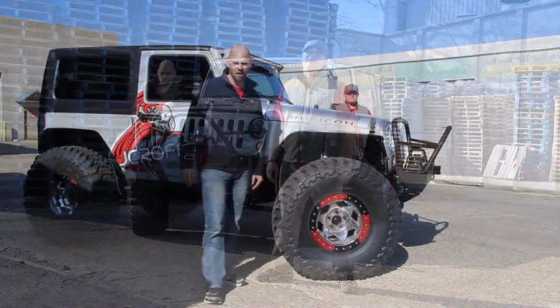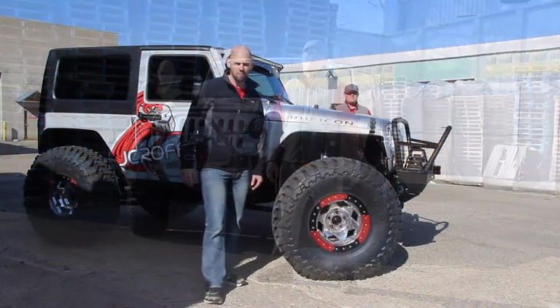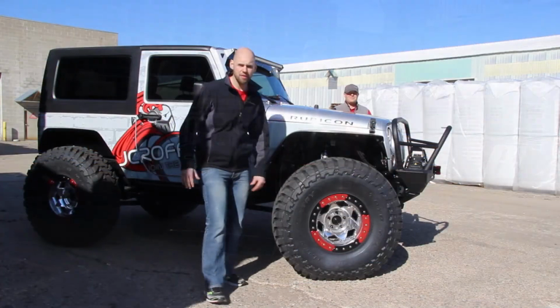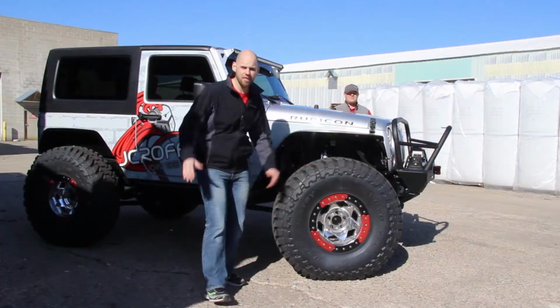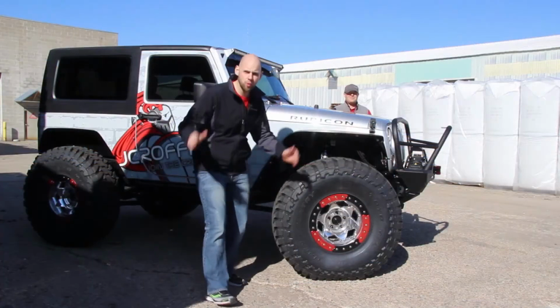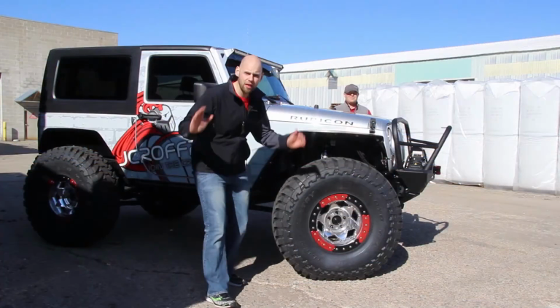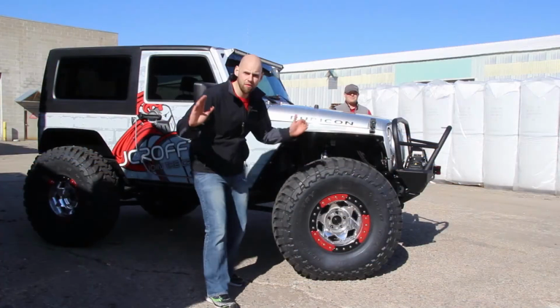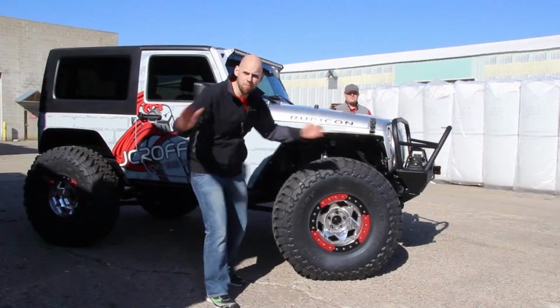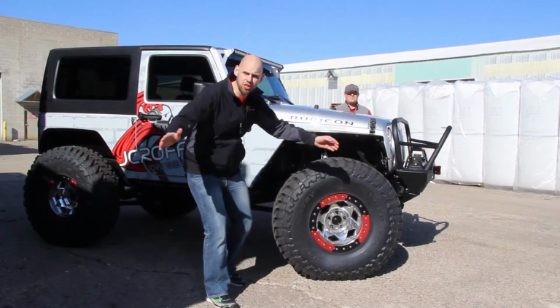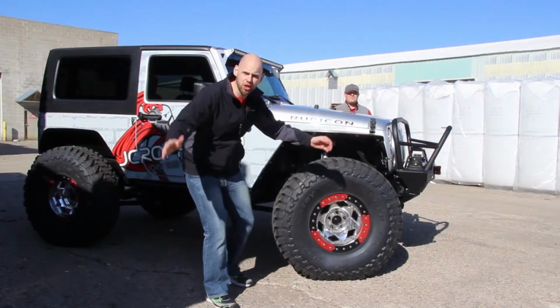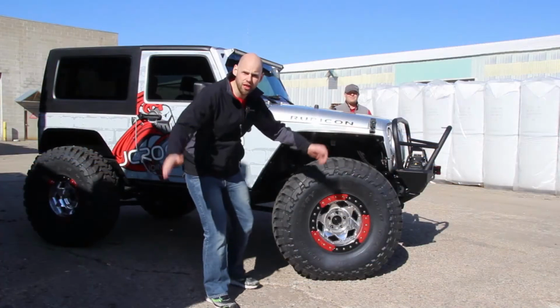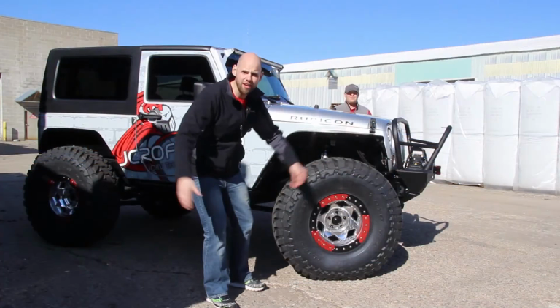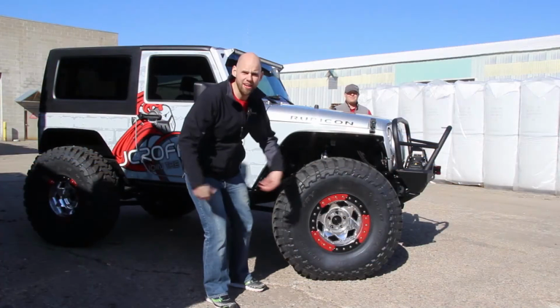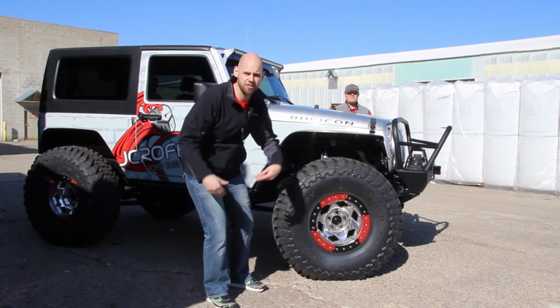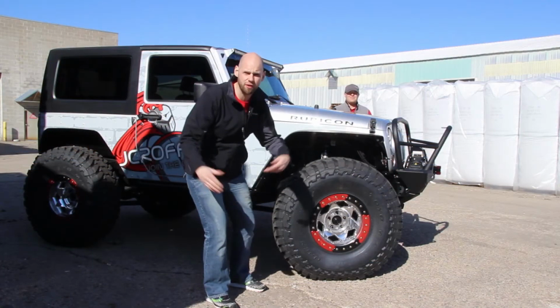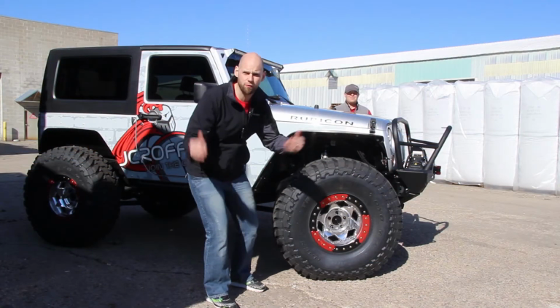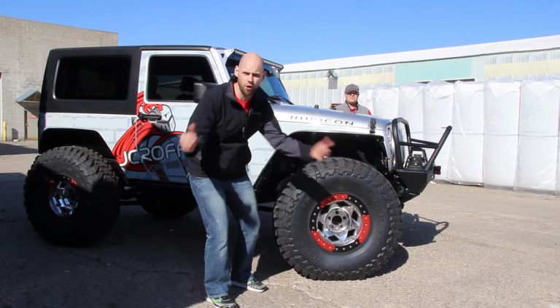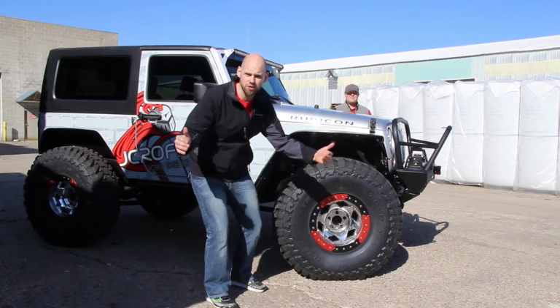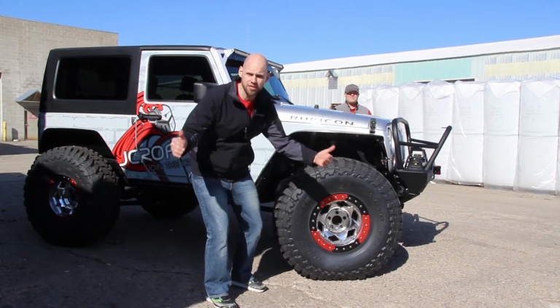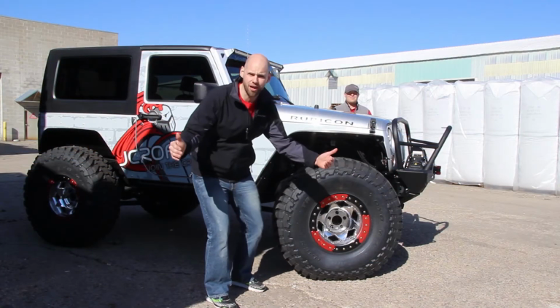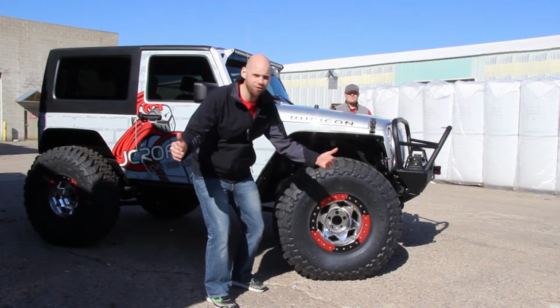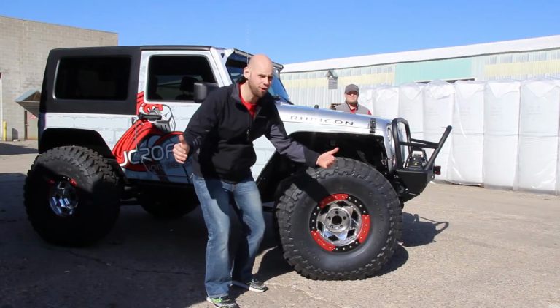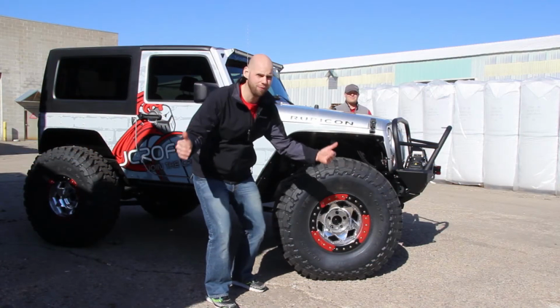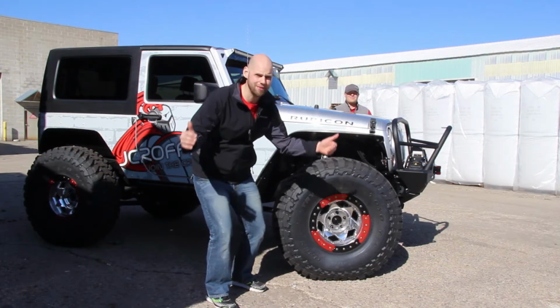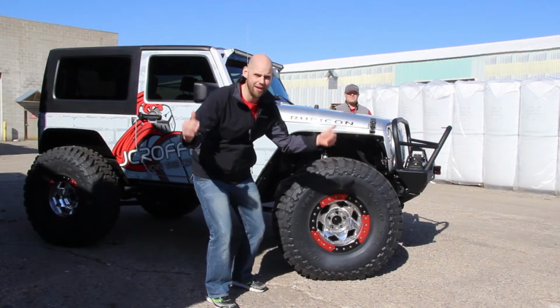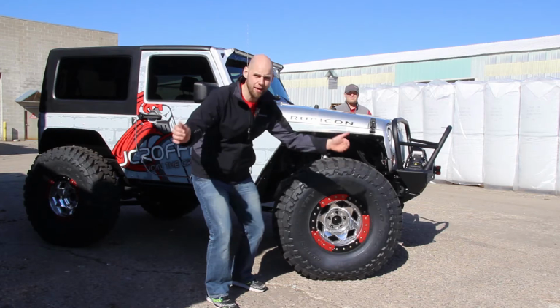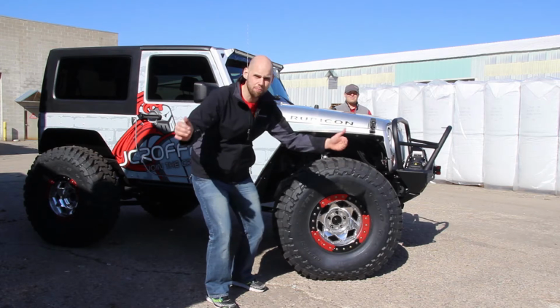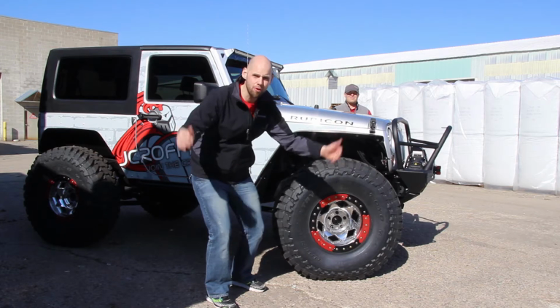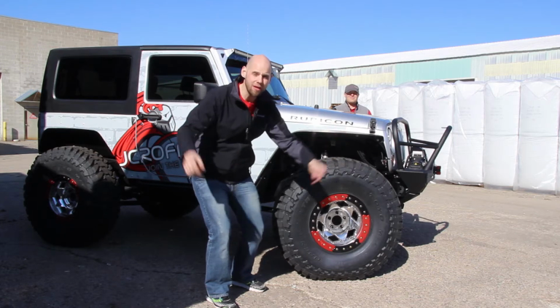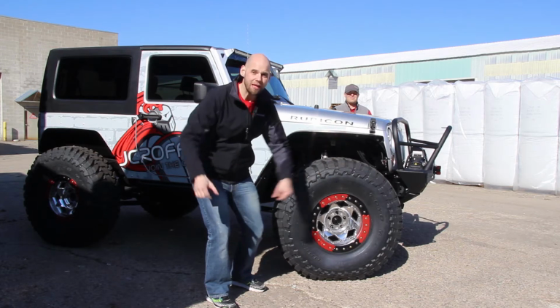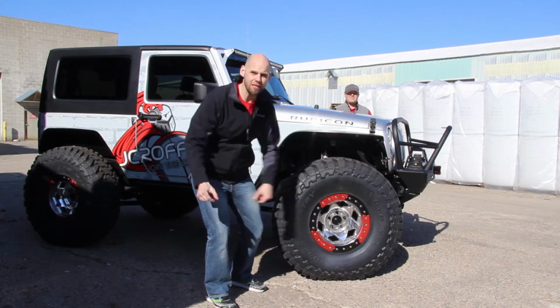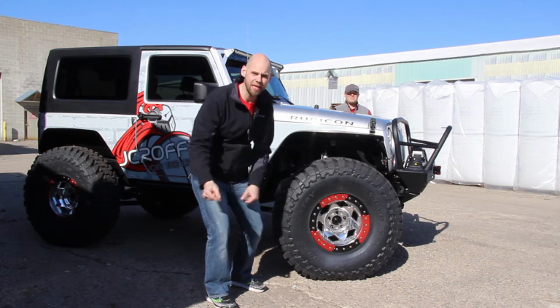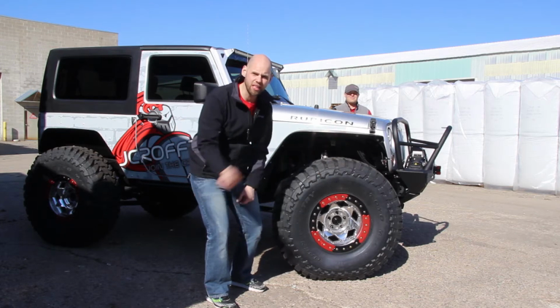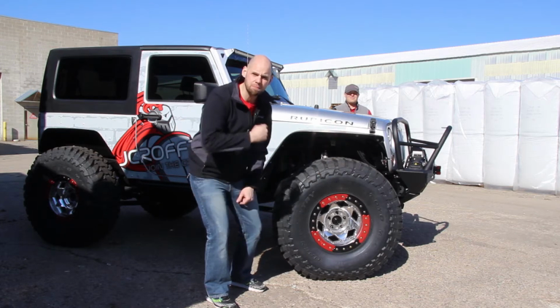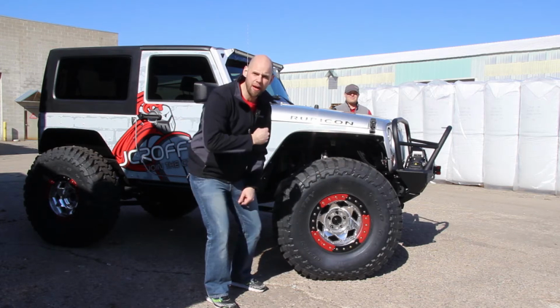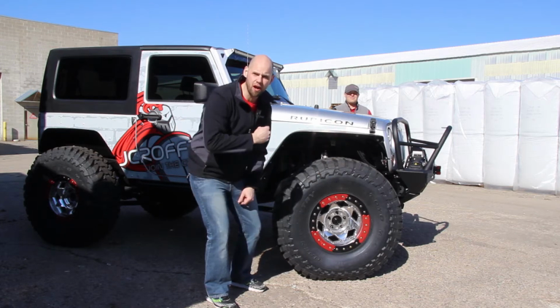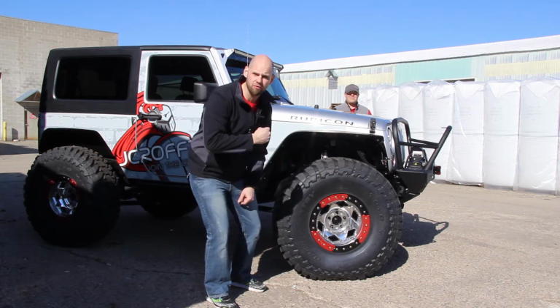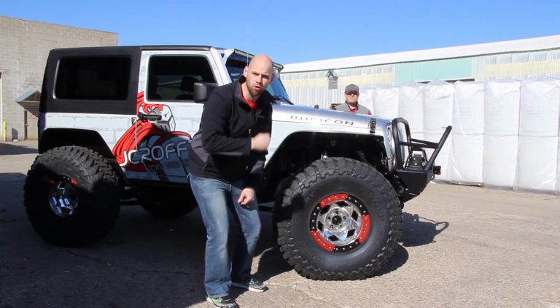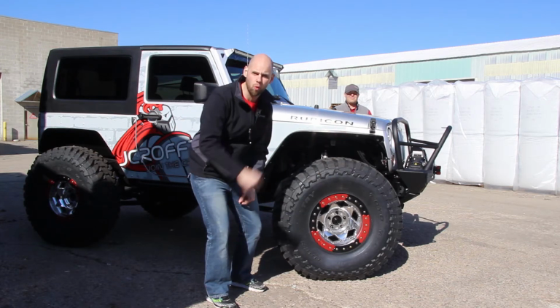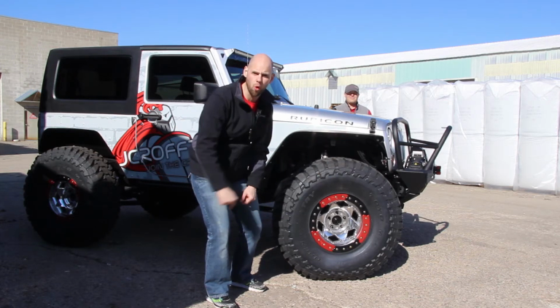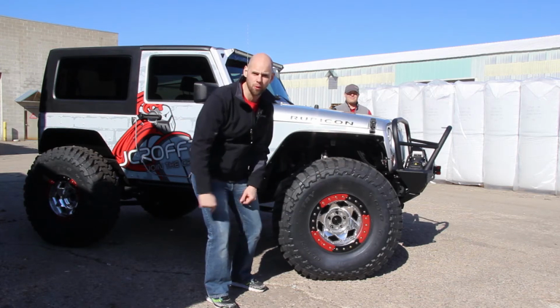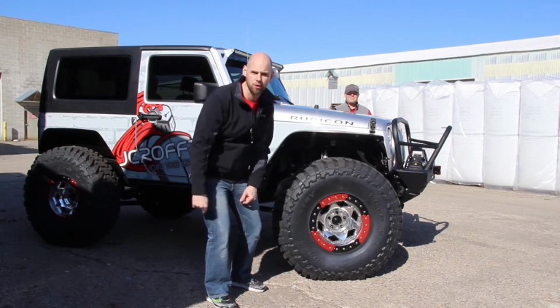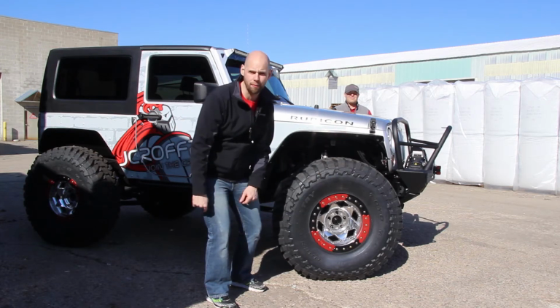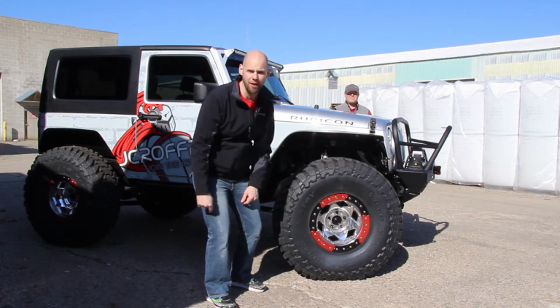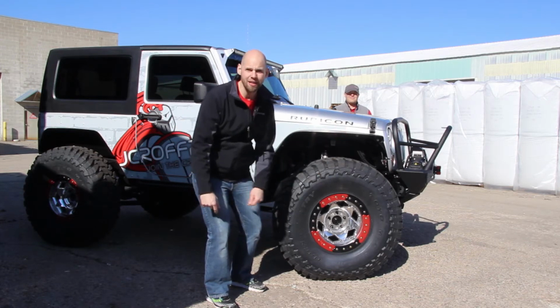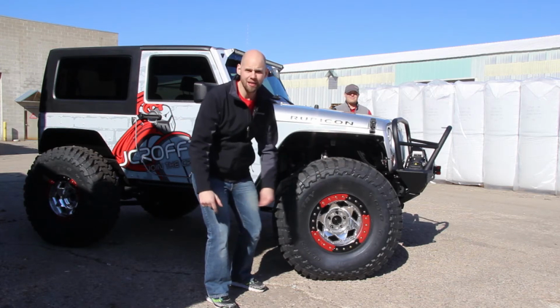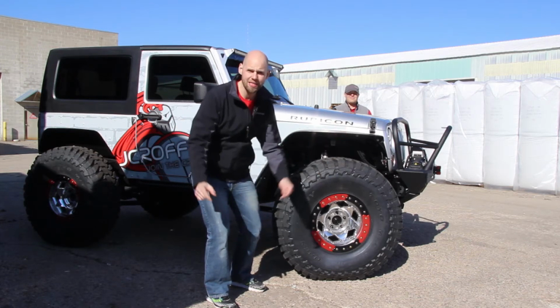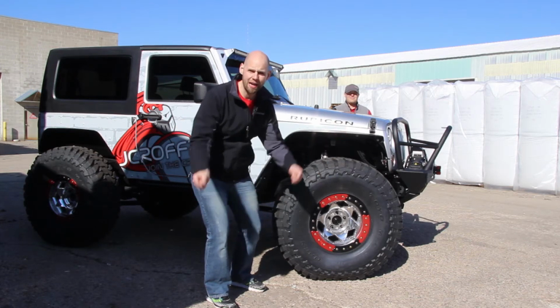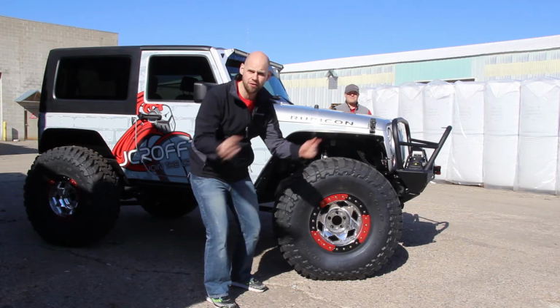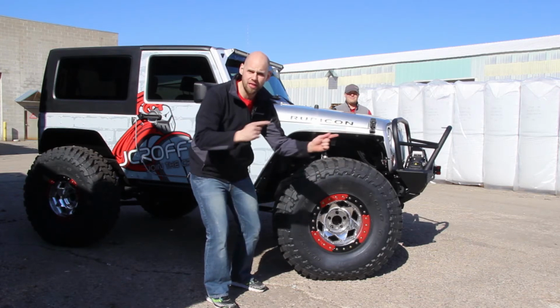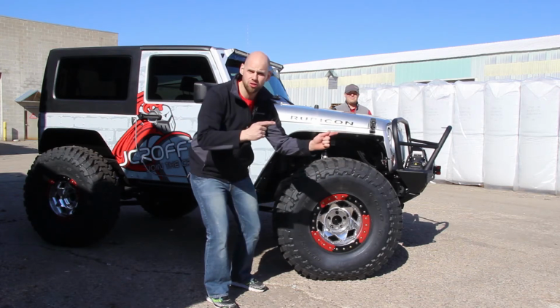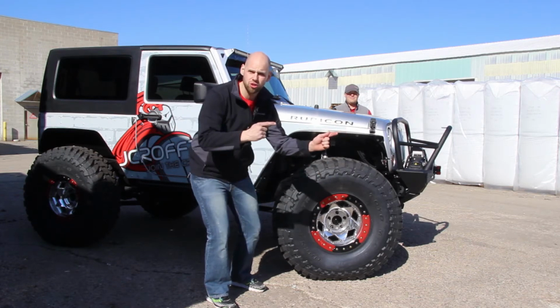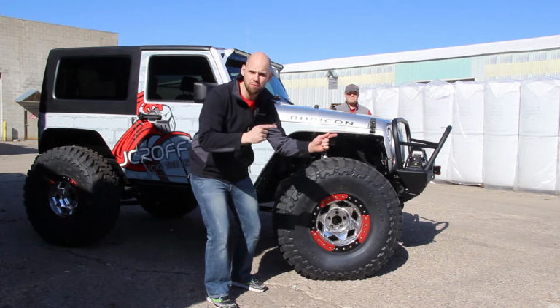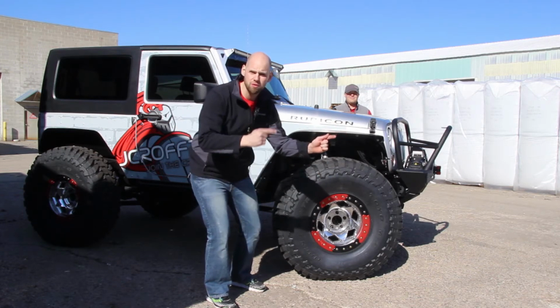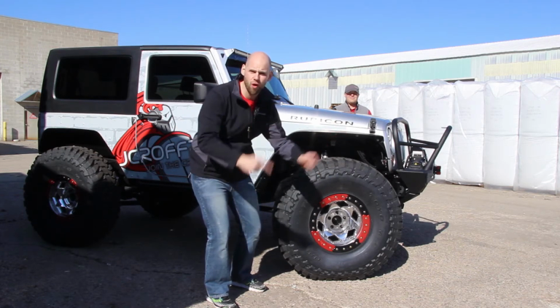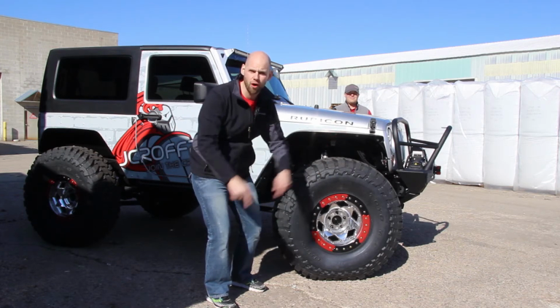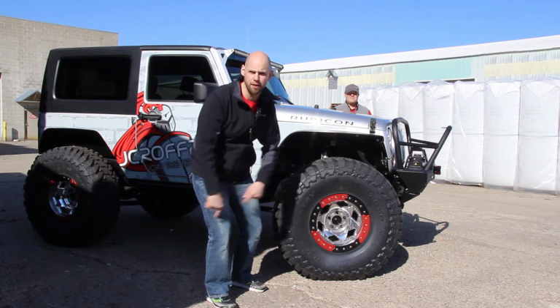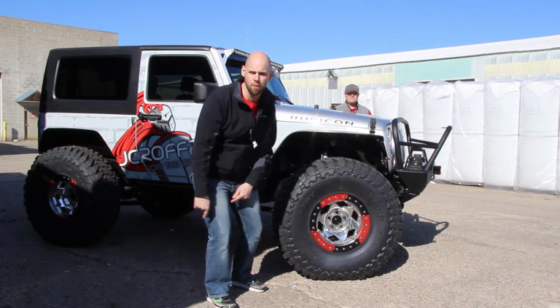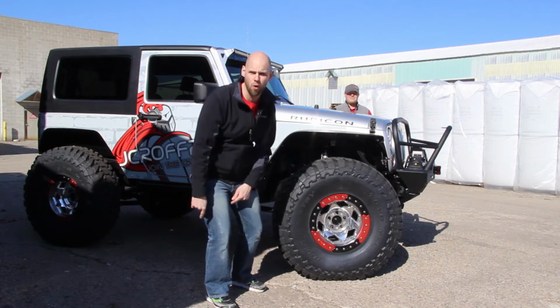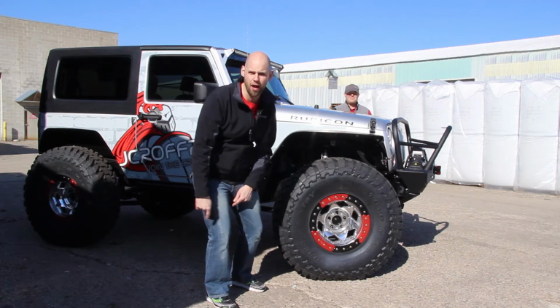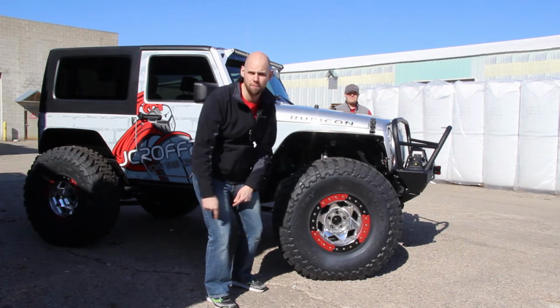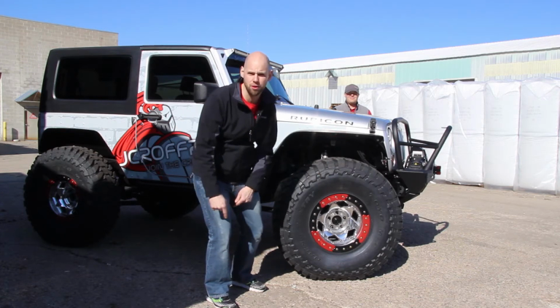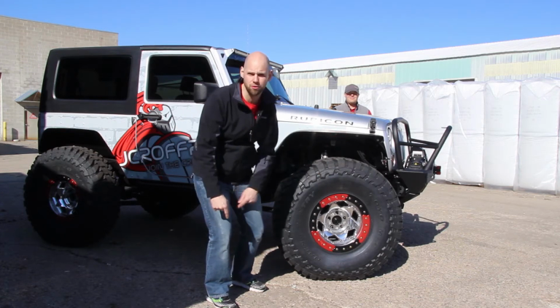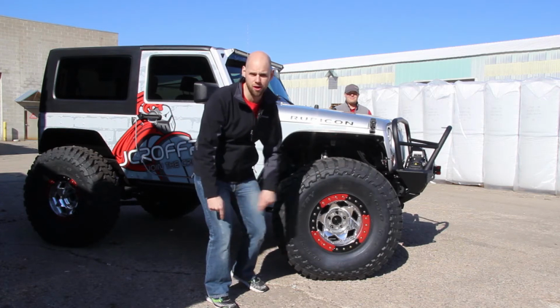Since we live in Michigan and it's still frozen tundra in almost April, let's take this reveal to a warmer climate. Let's head off to Eastern Jeep Safari in Moab, Utah.